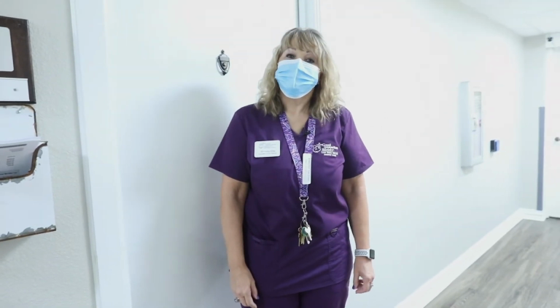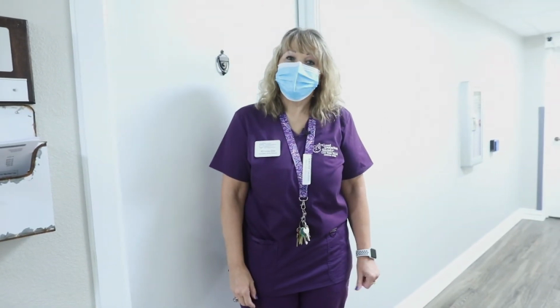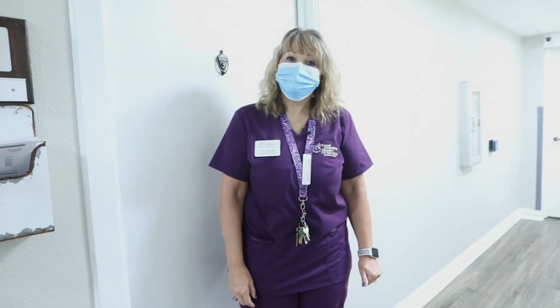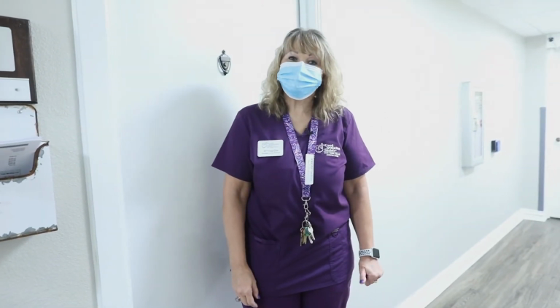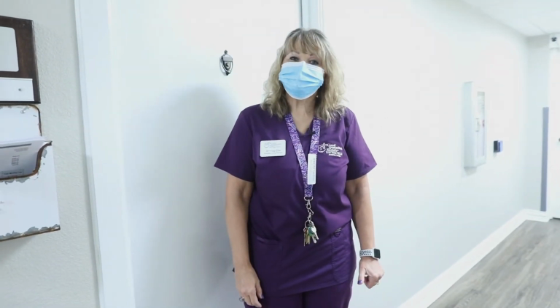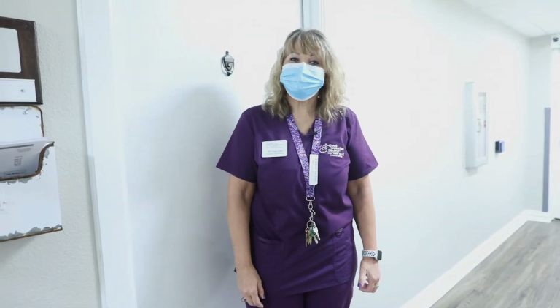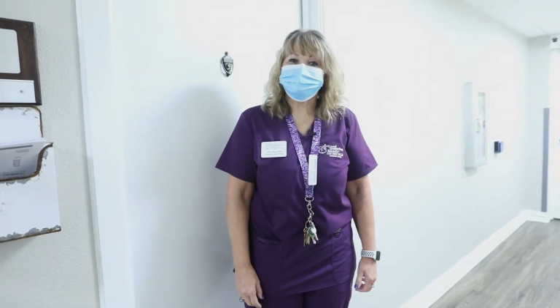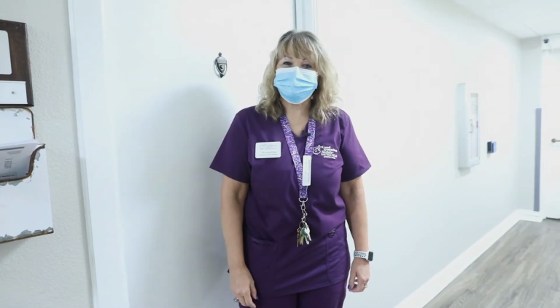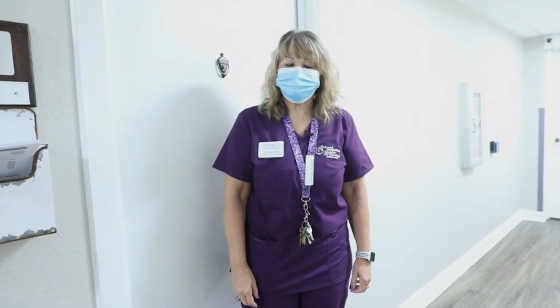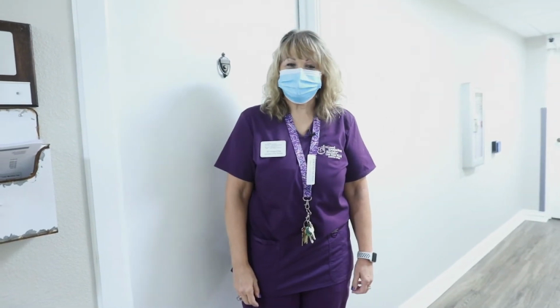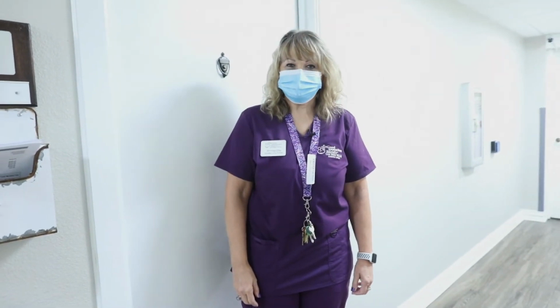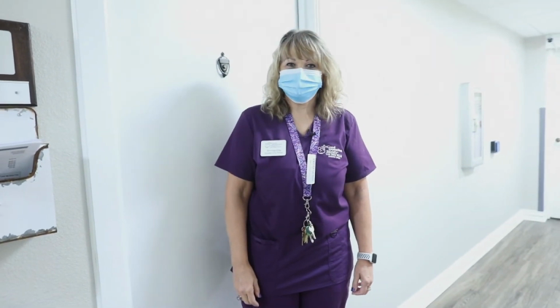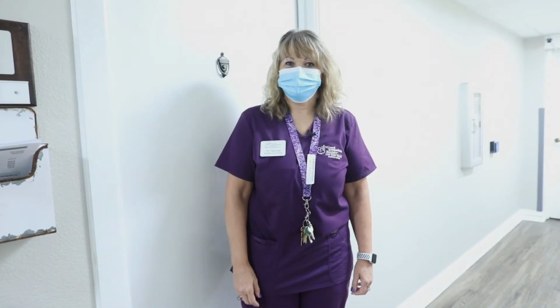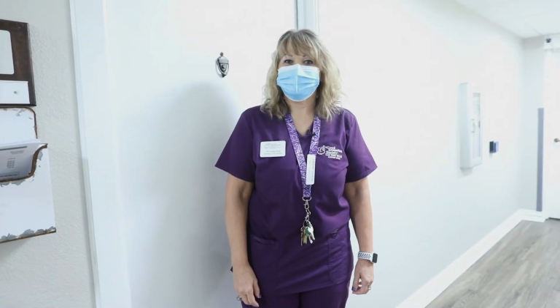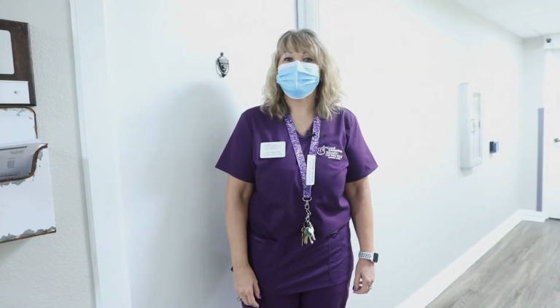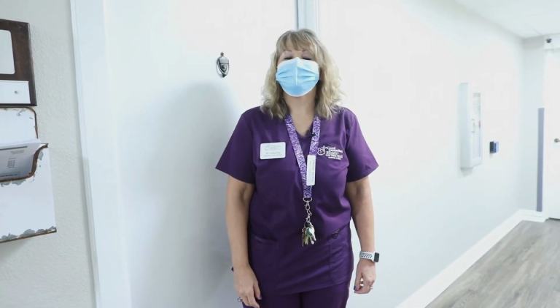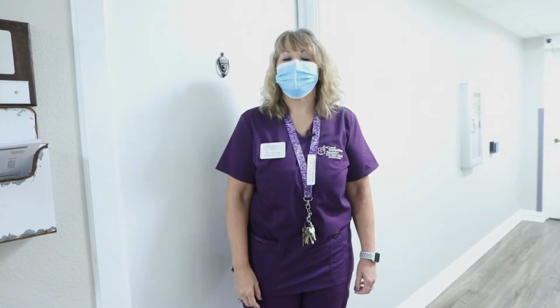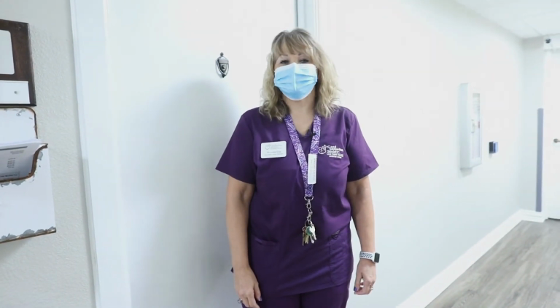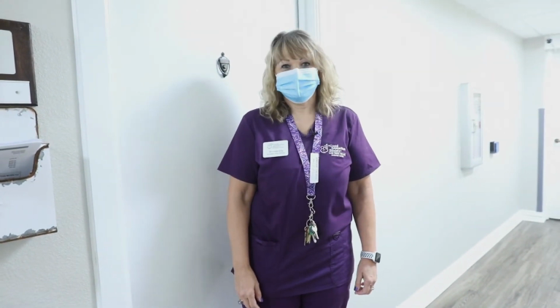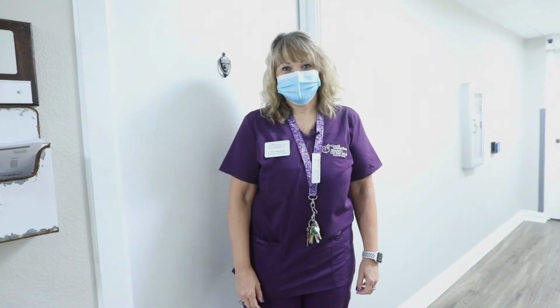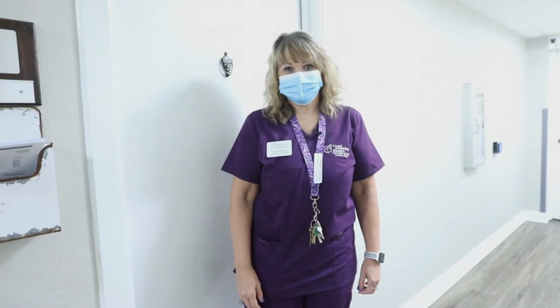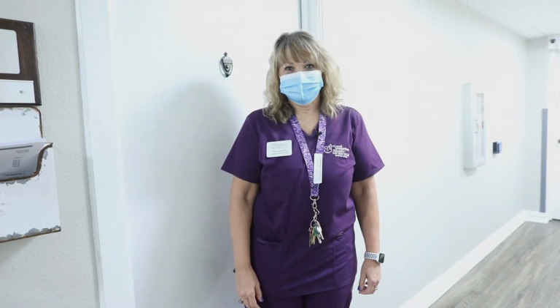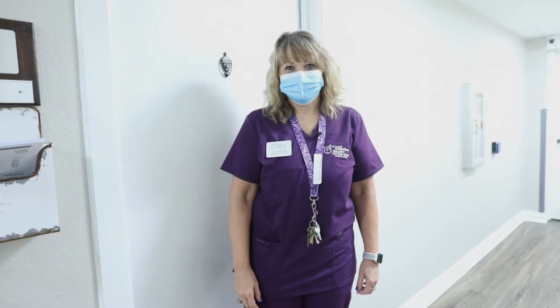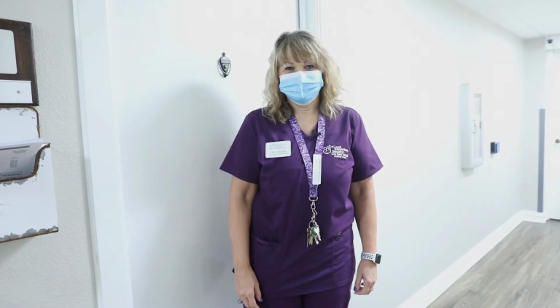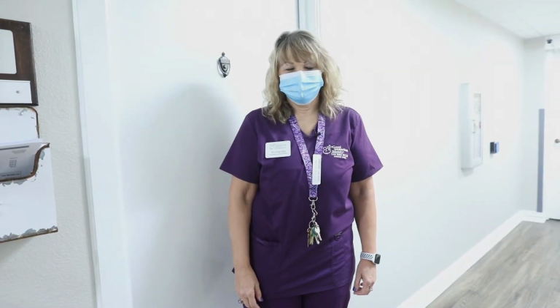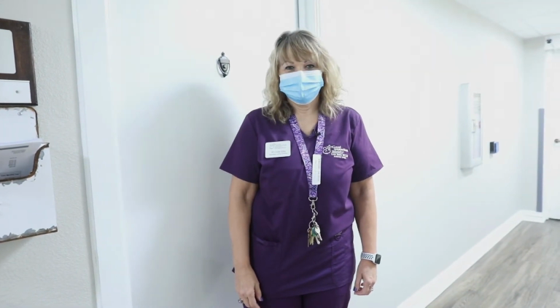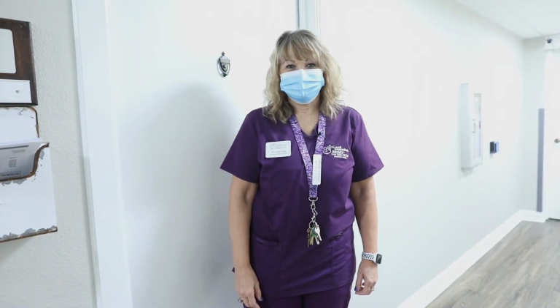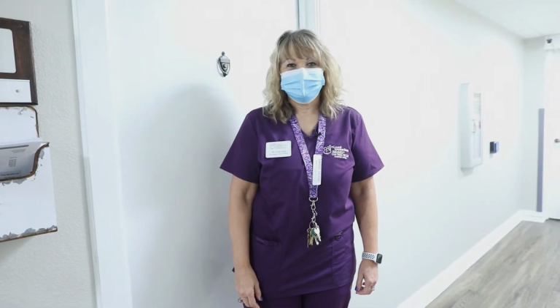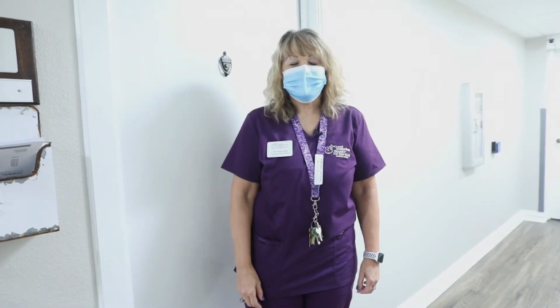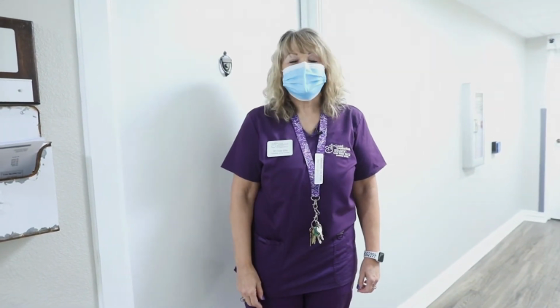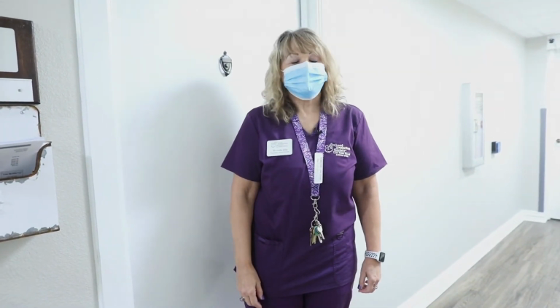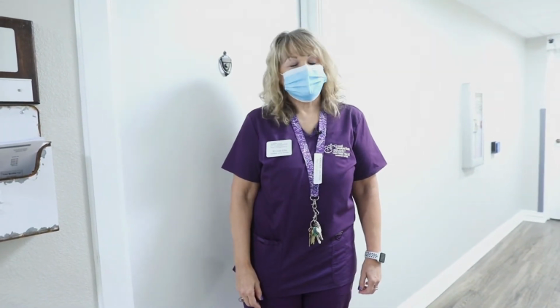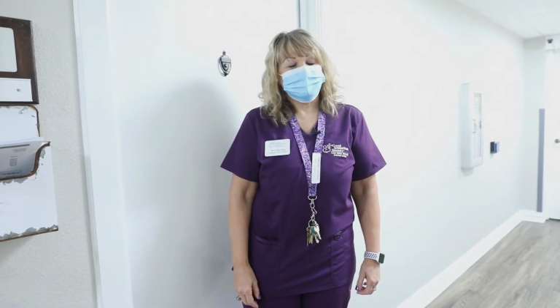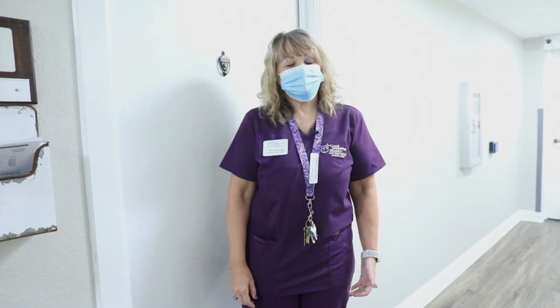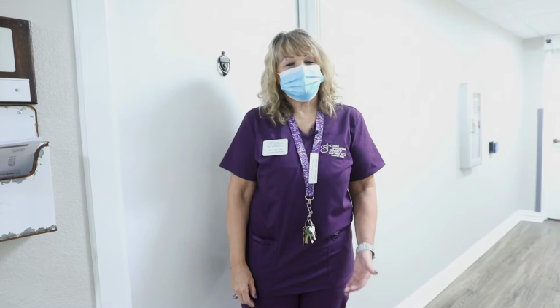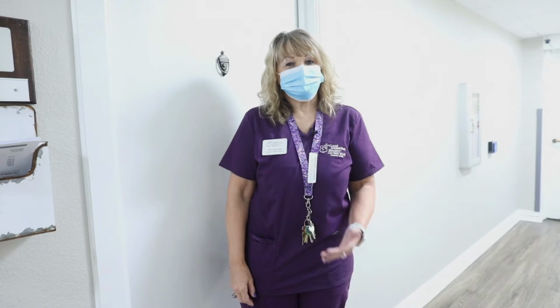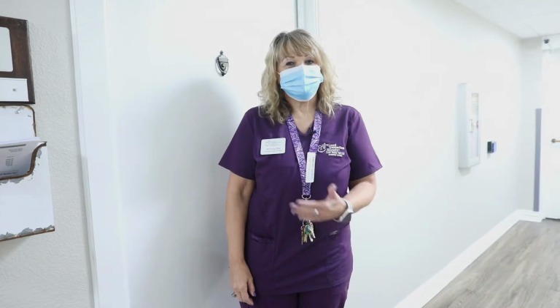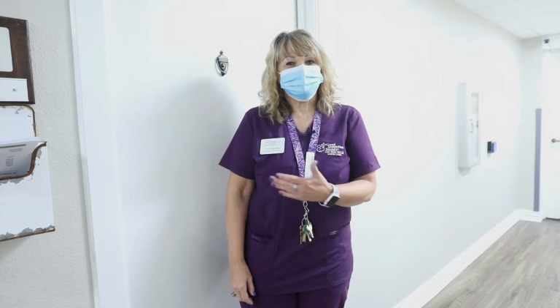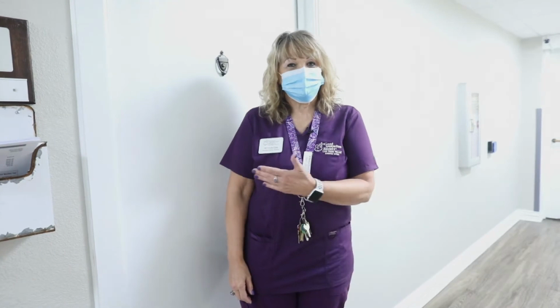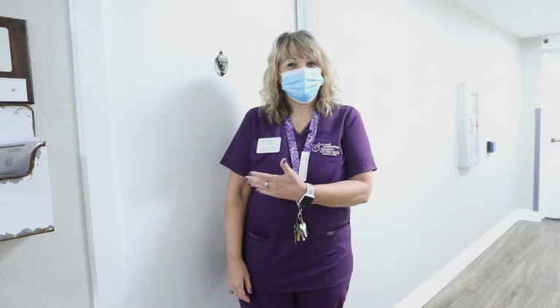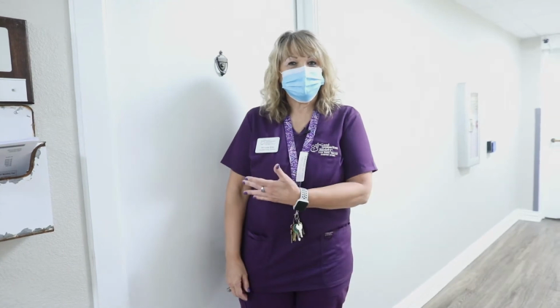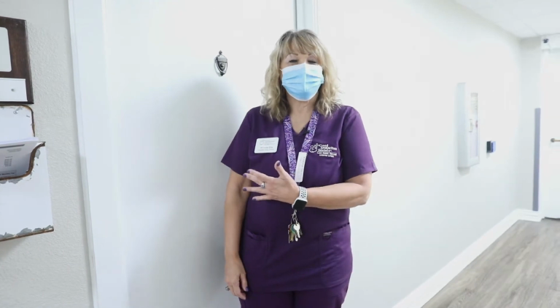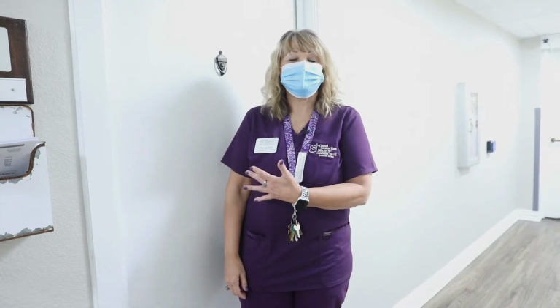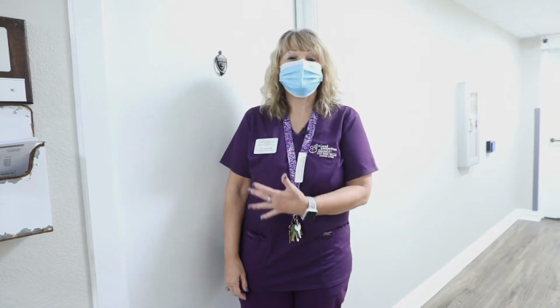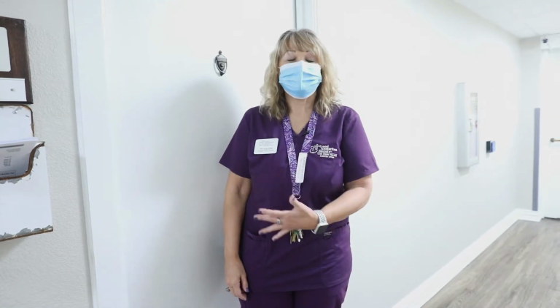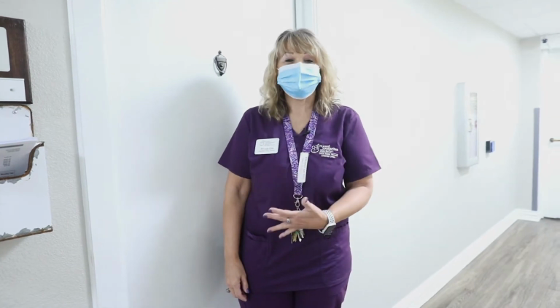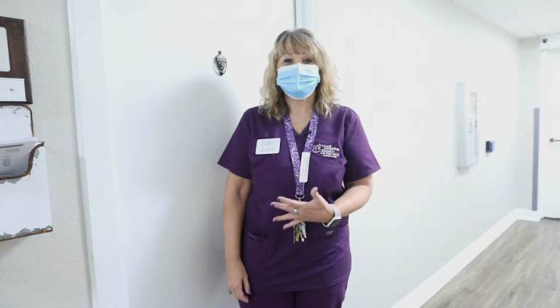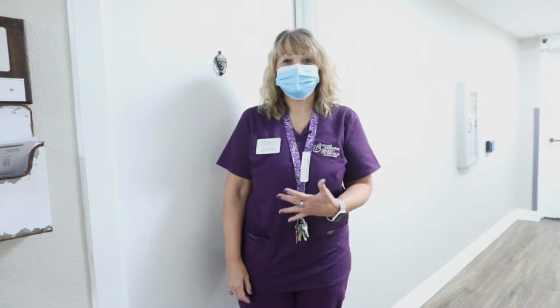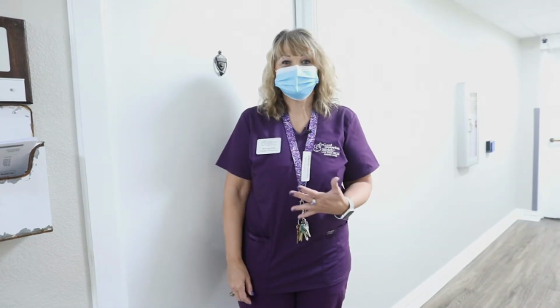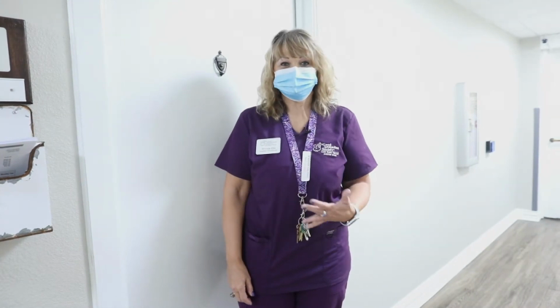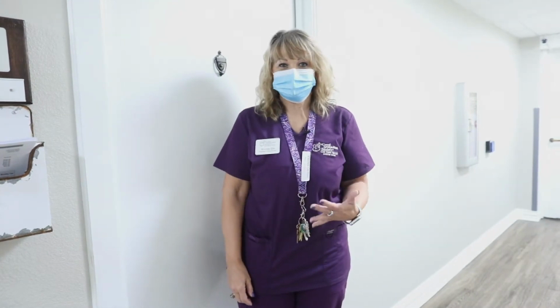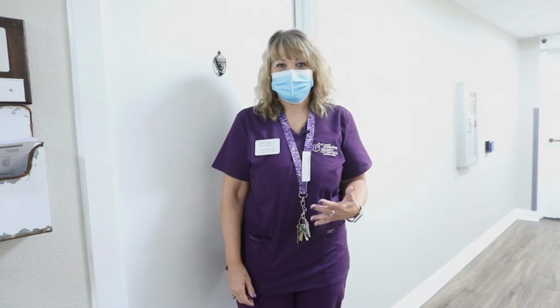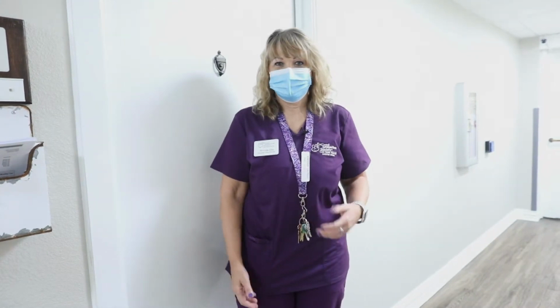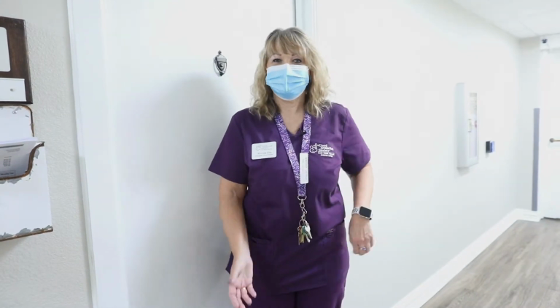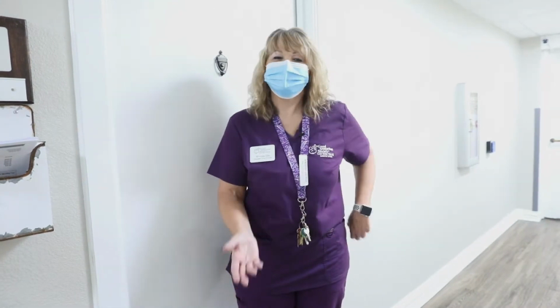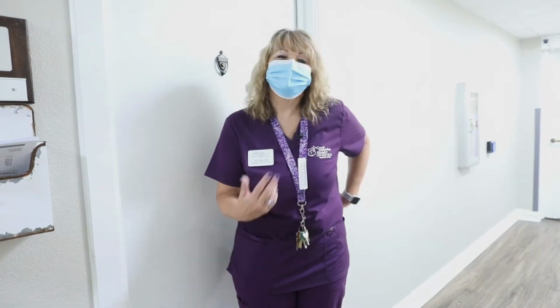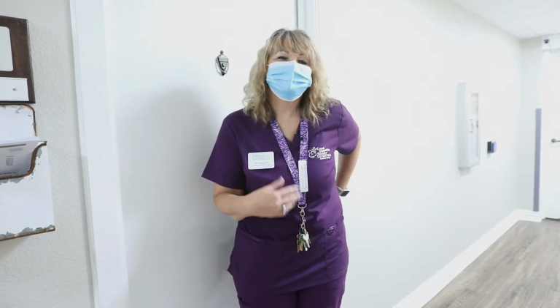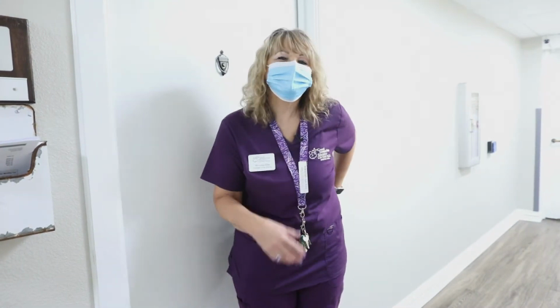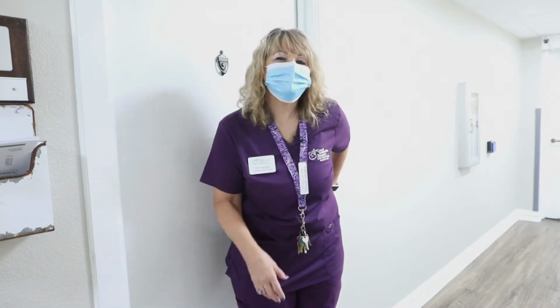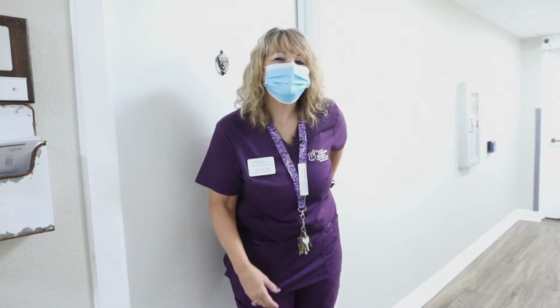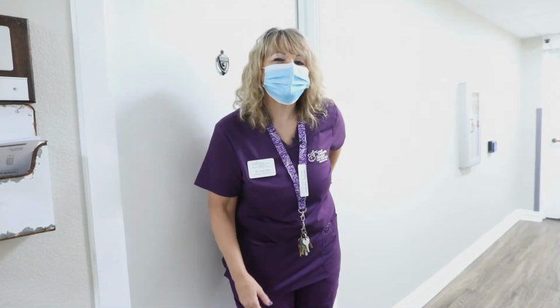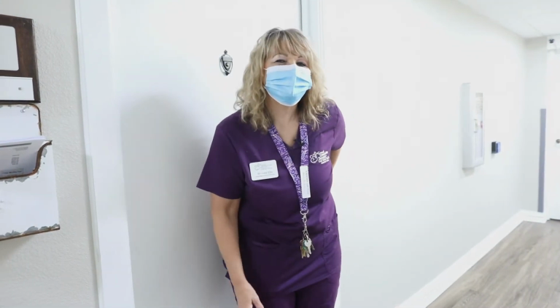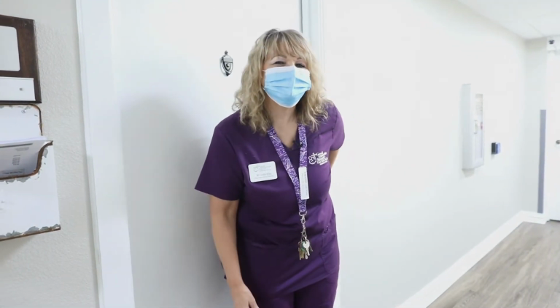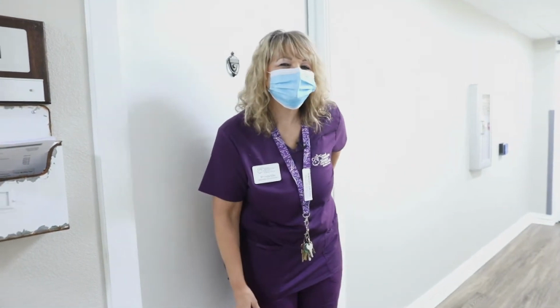Welcome to Lake Forest Village Assisted Living. Today I'm going to be showing you the Texas Pride. Come on in.